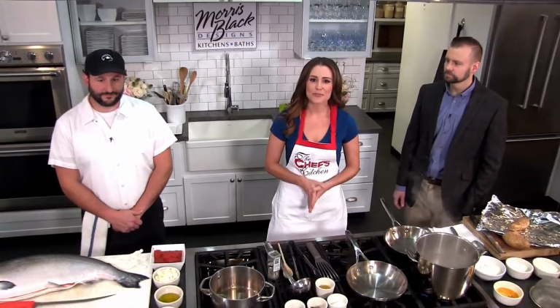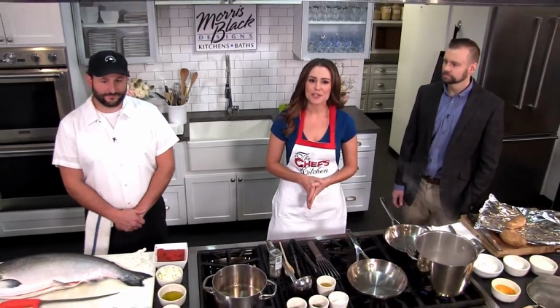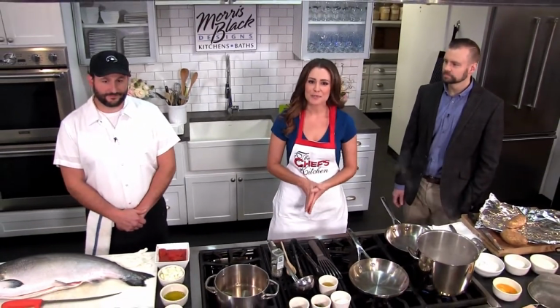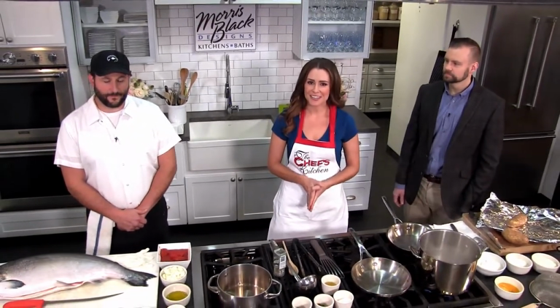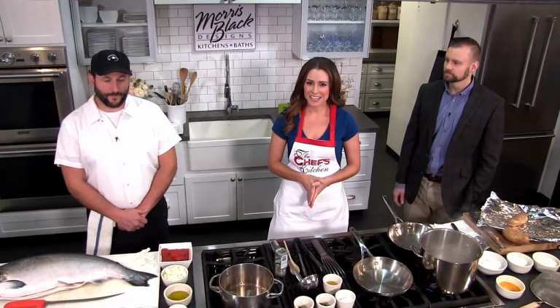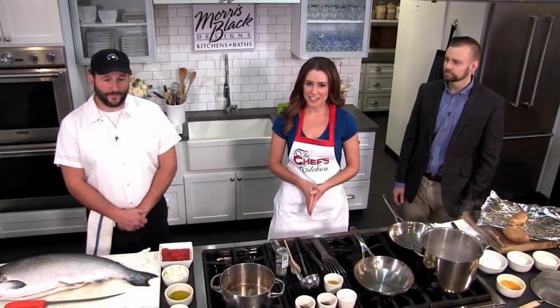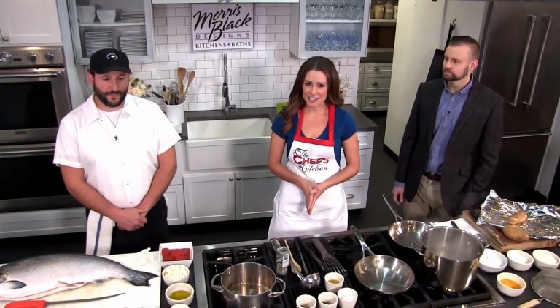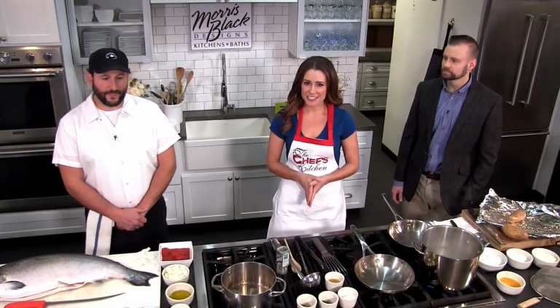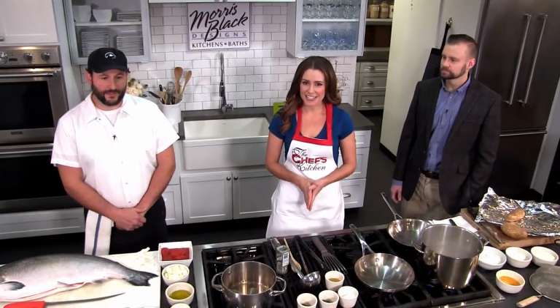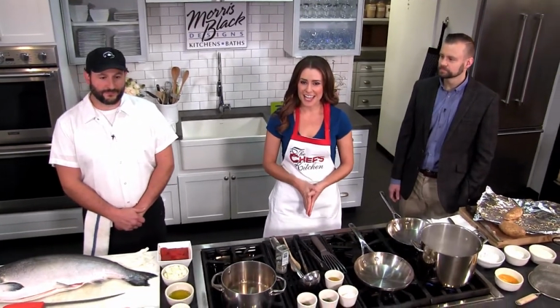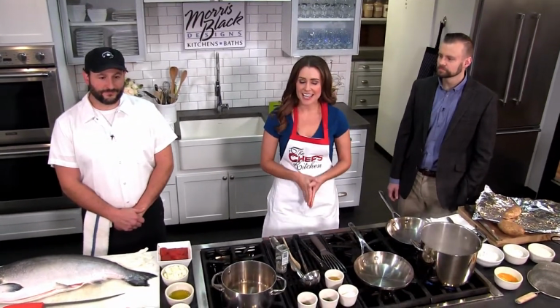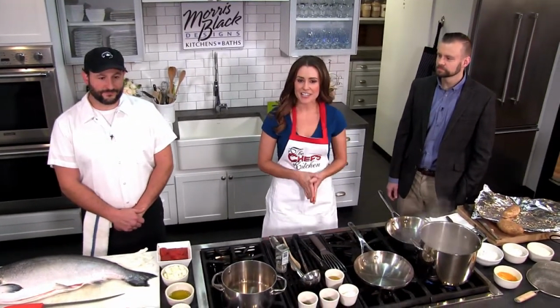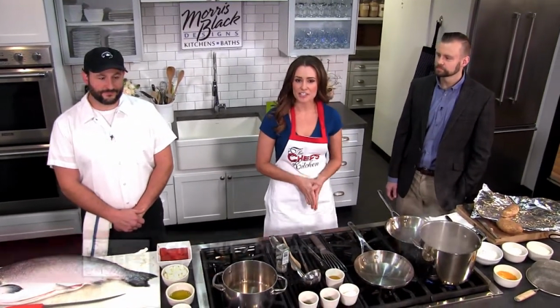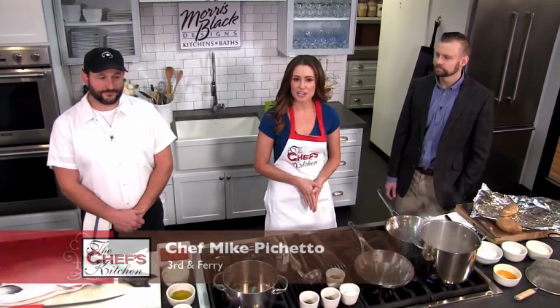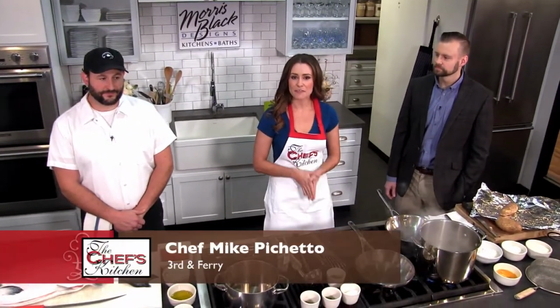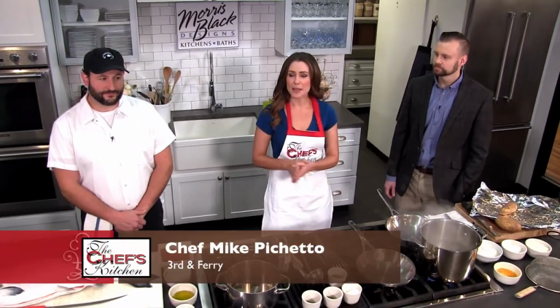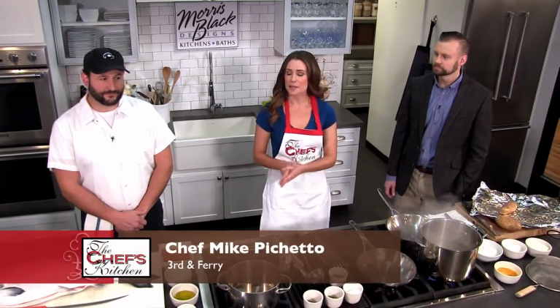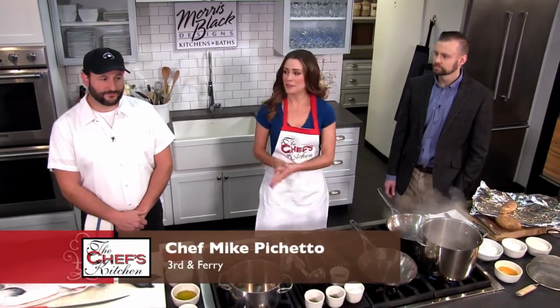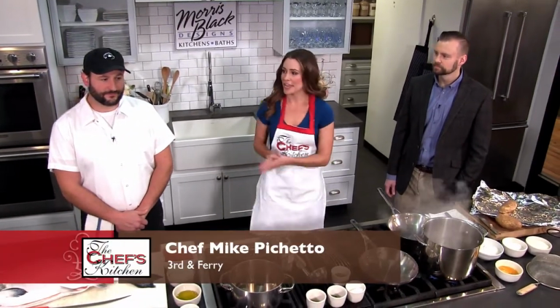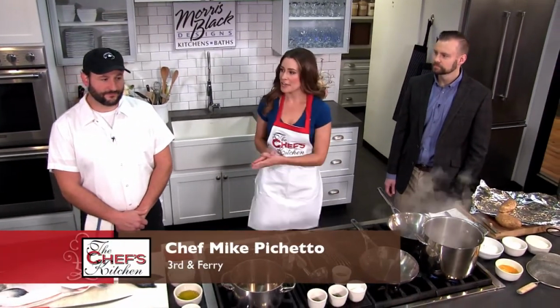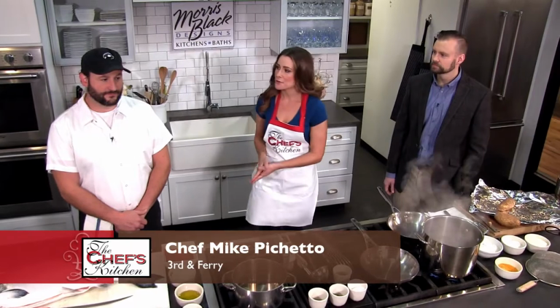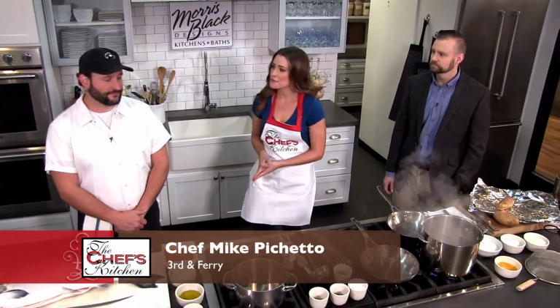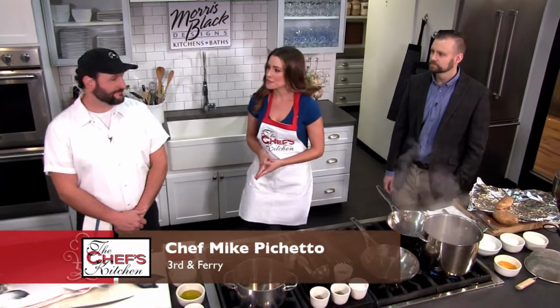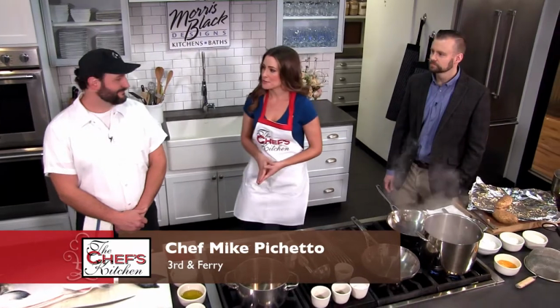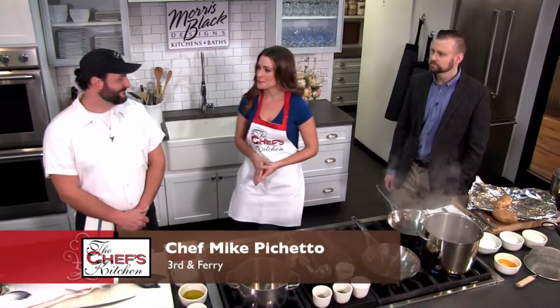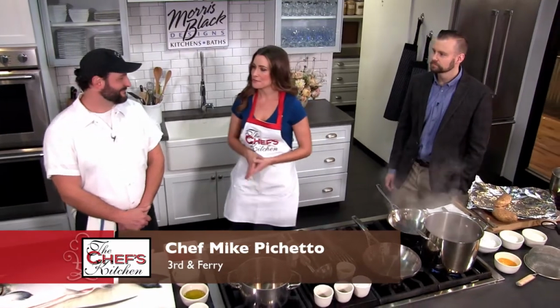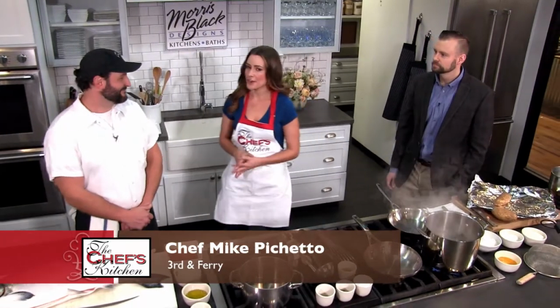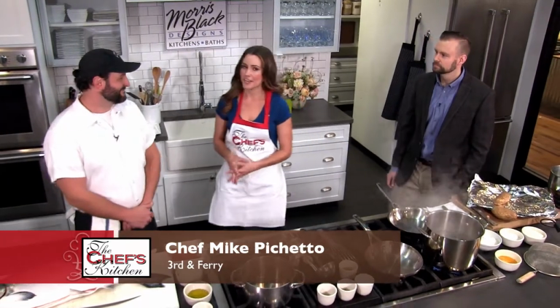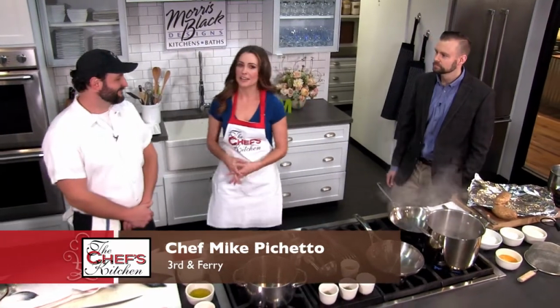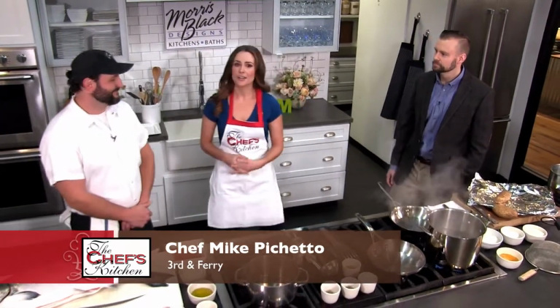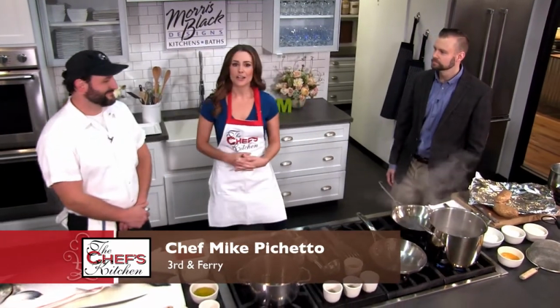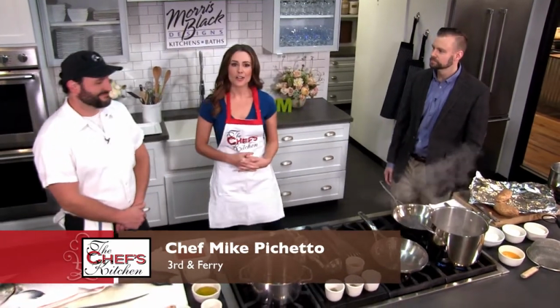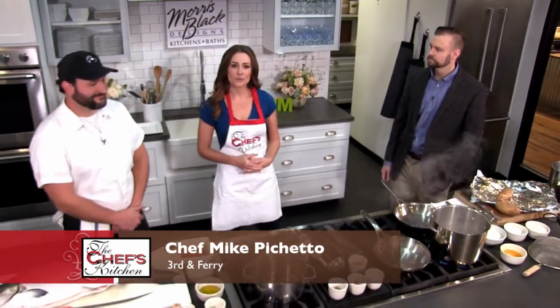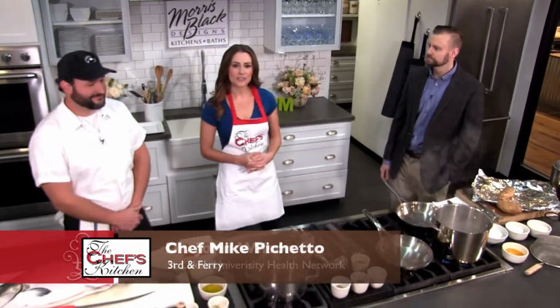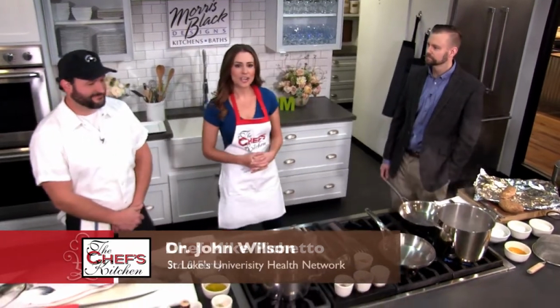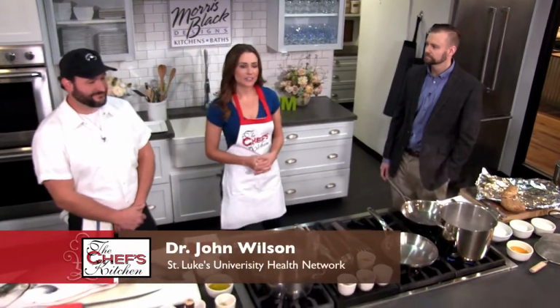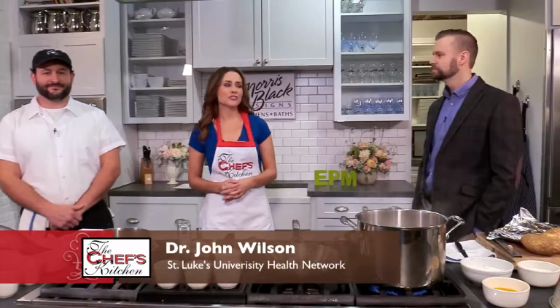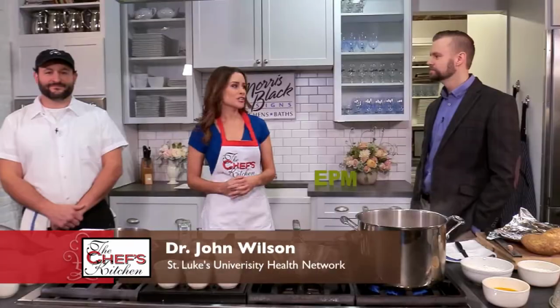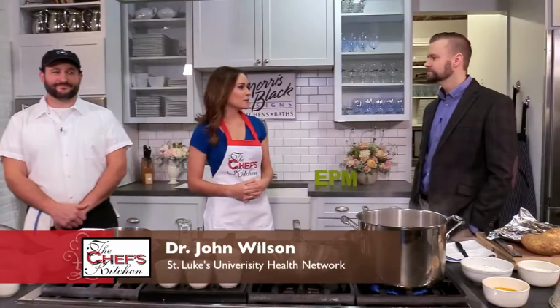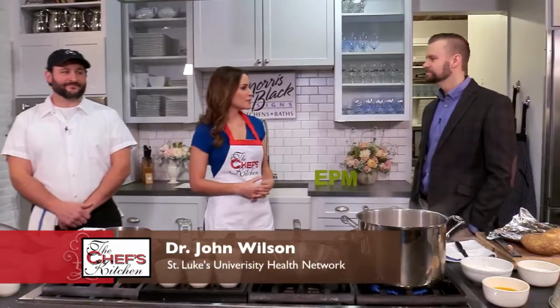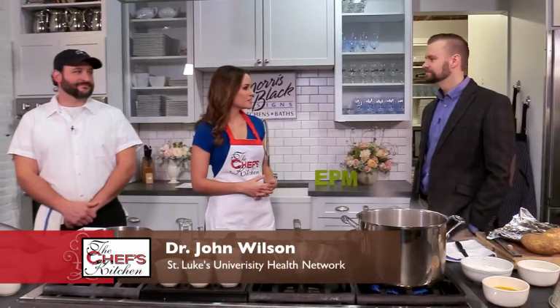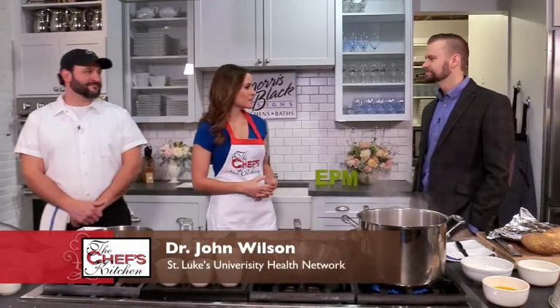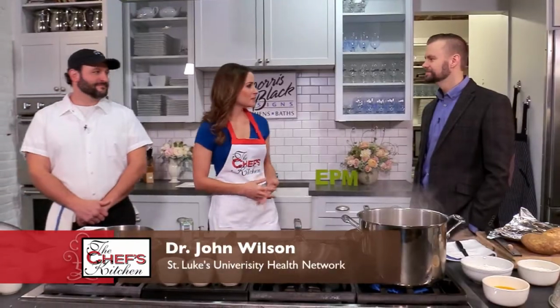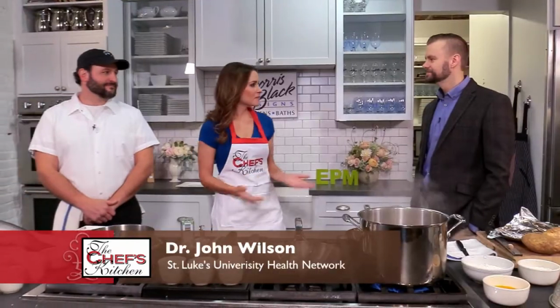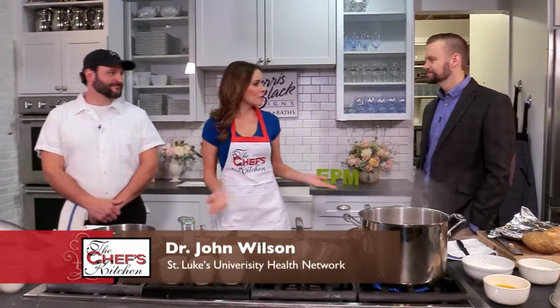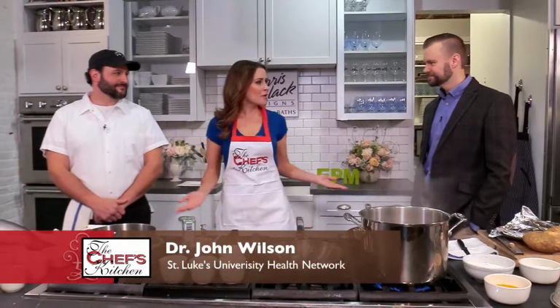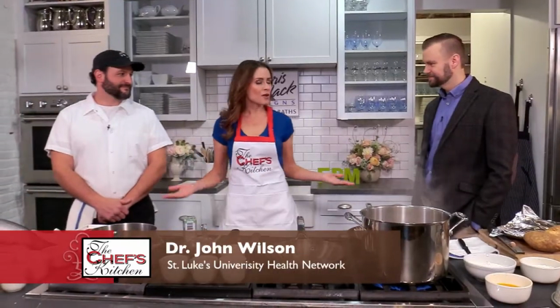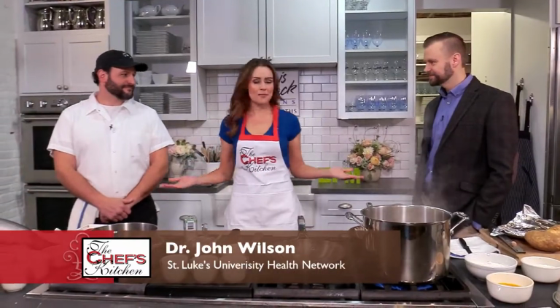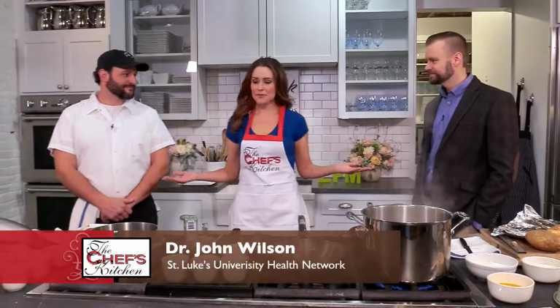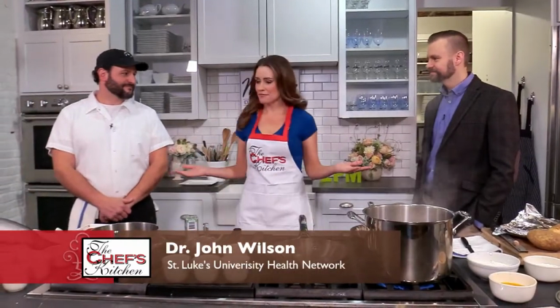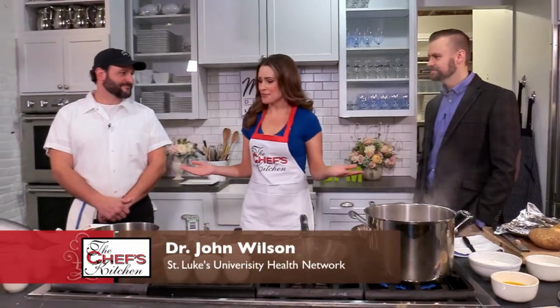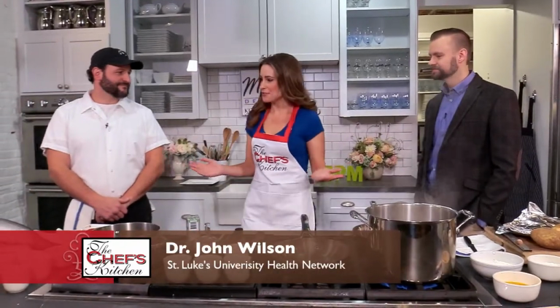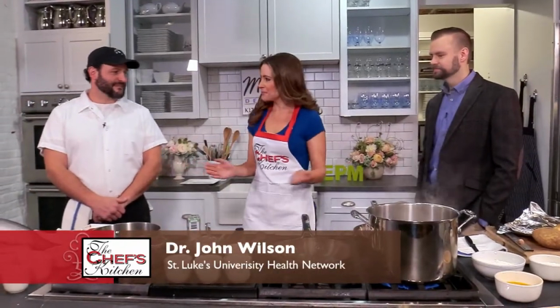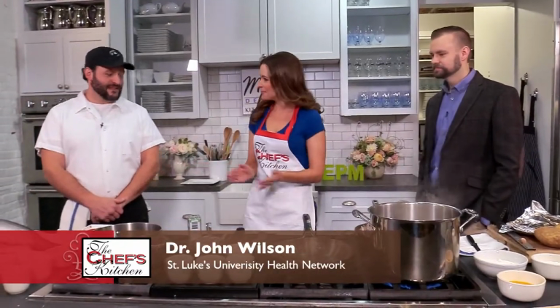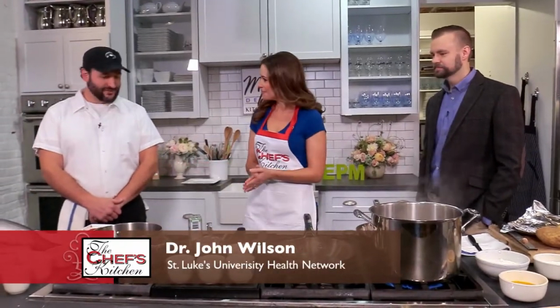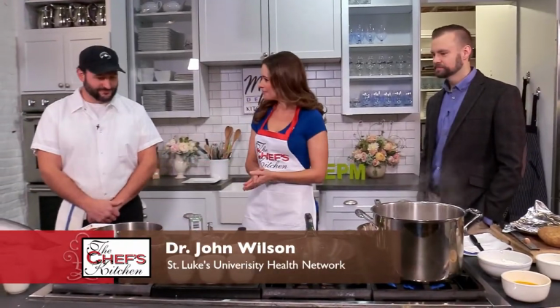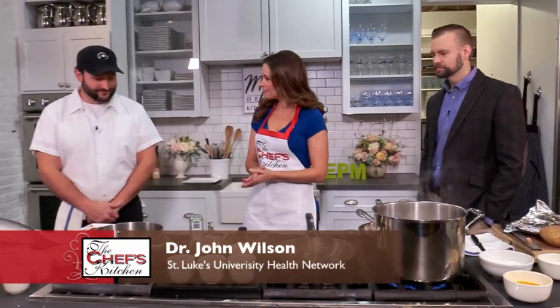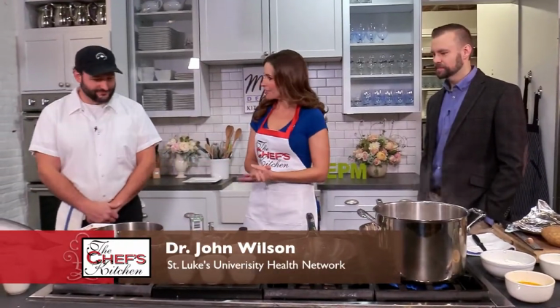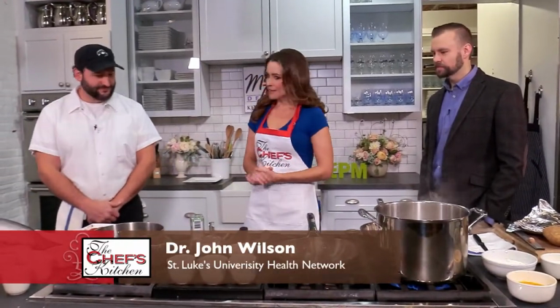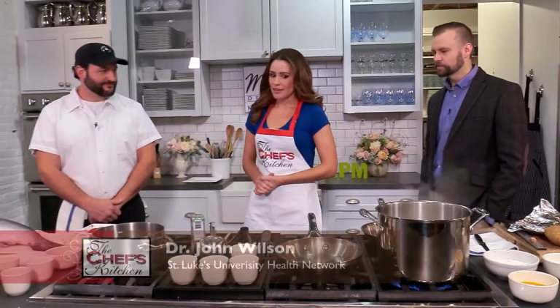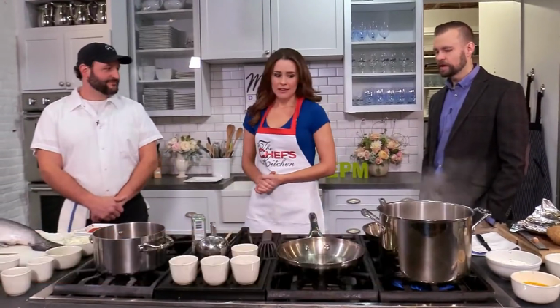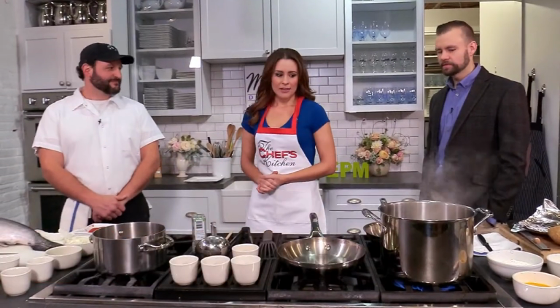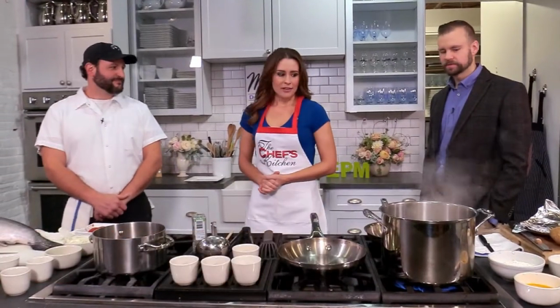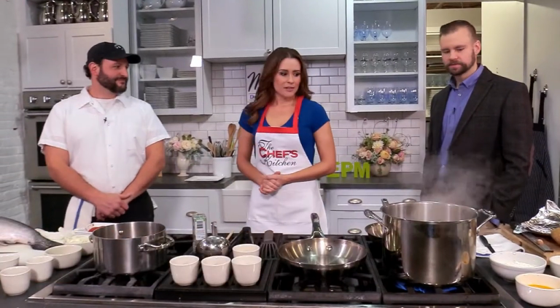Joining me in the kitchen today is Chef Mike Pichetto of 3rd & Ferry, along with Dr. John Wilson. Welcome both of you. Thank you. Thanks for having us.